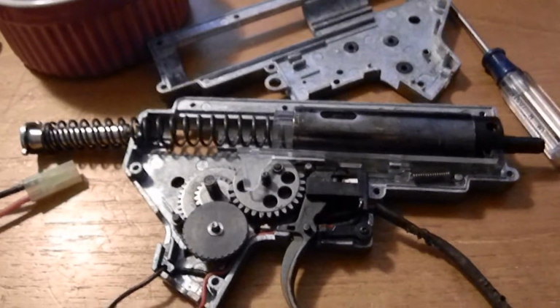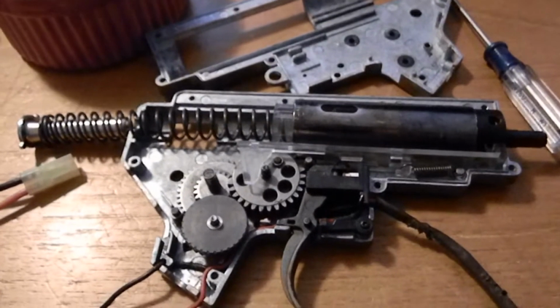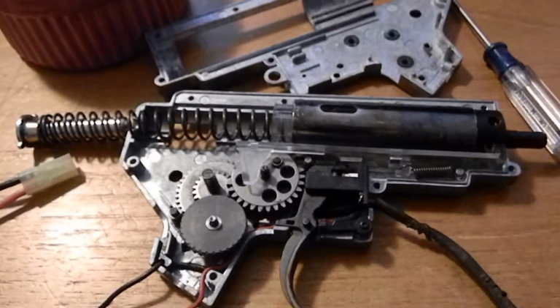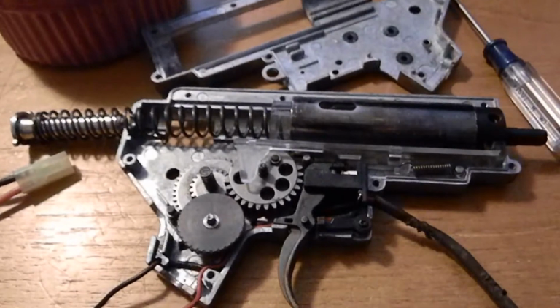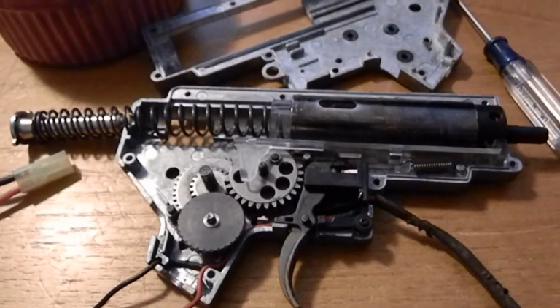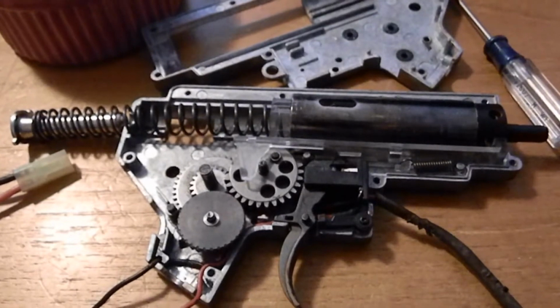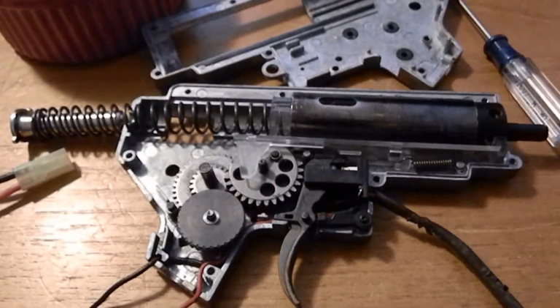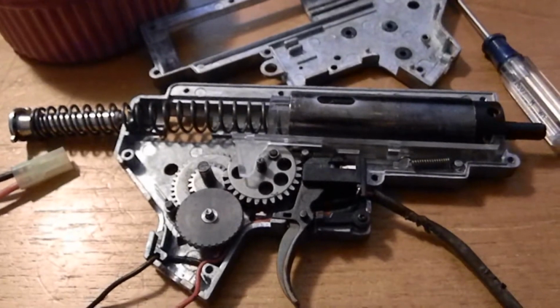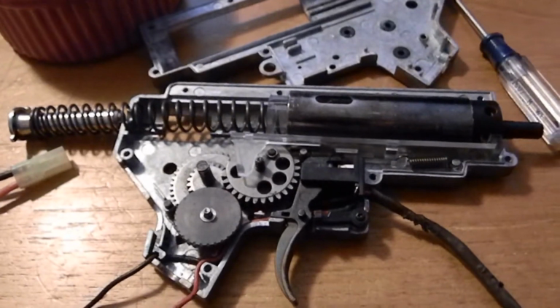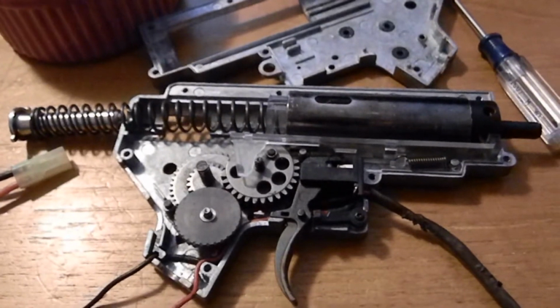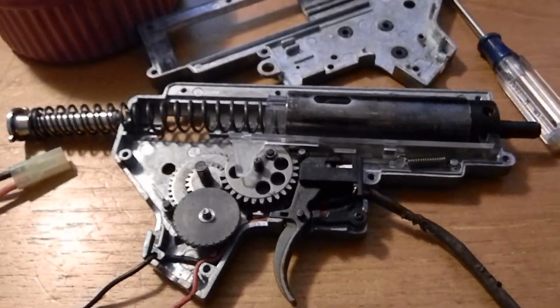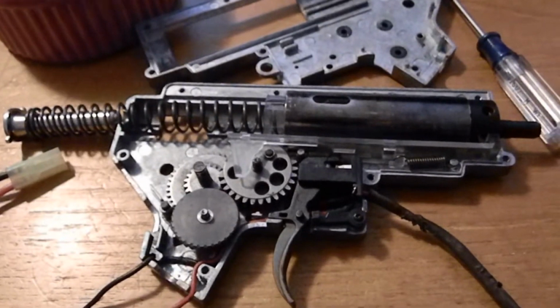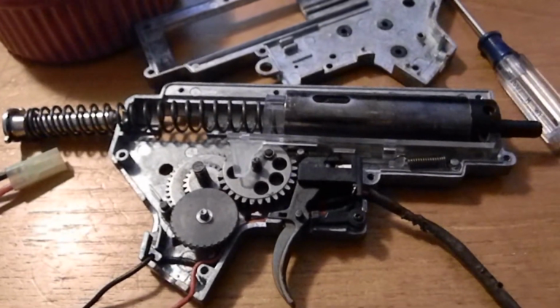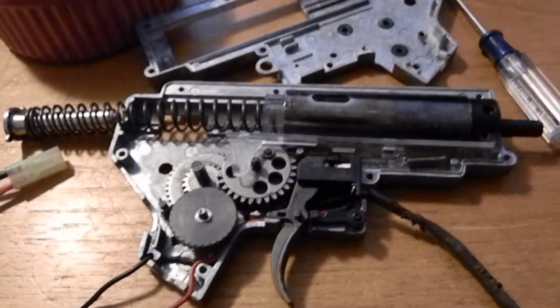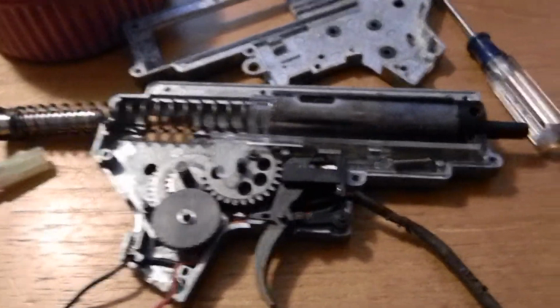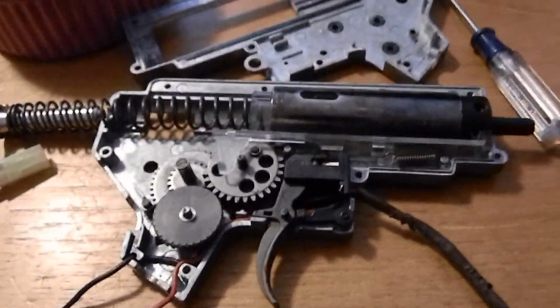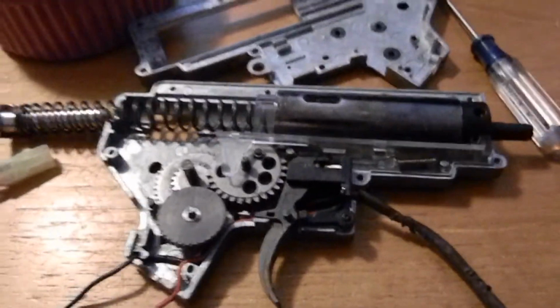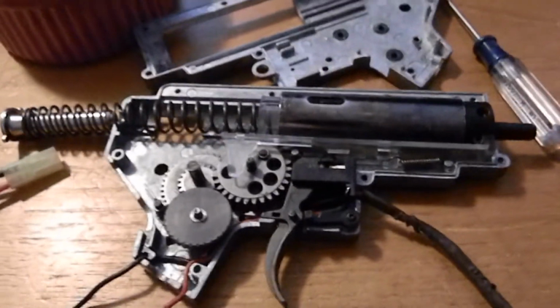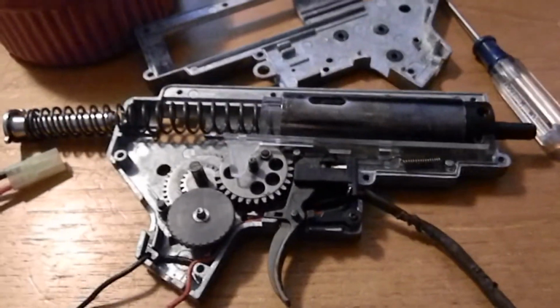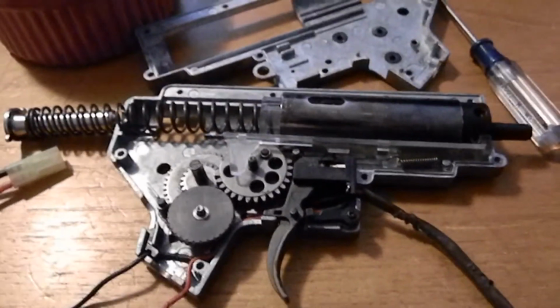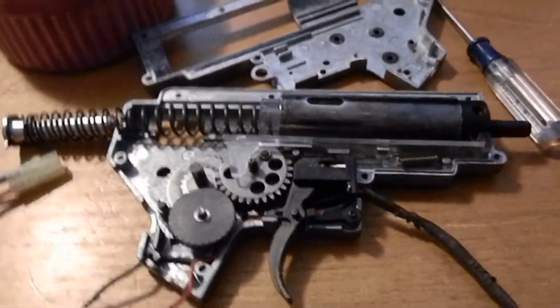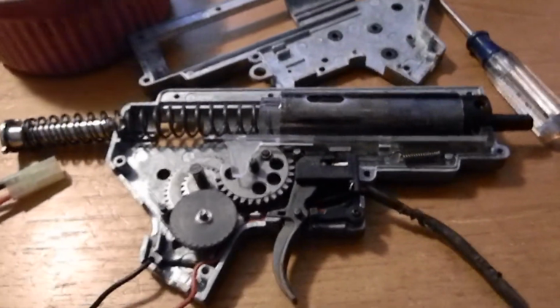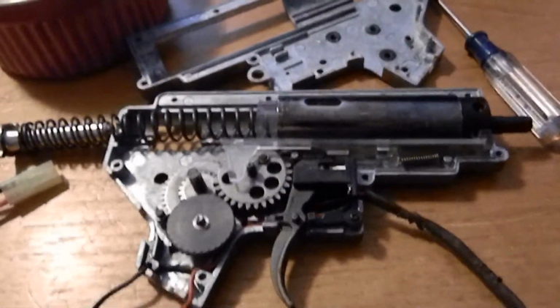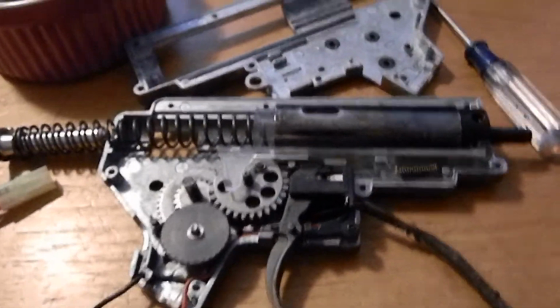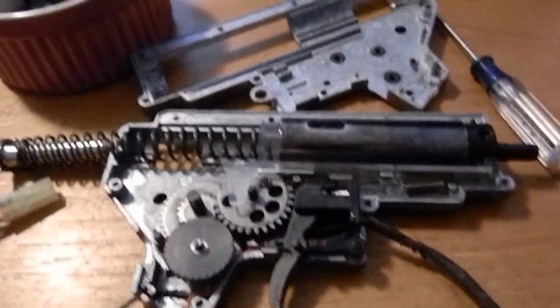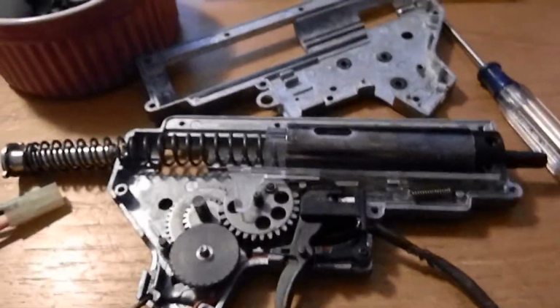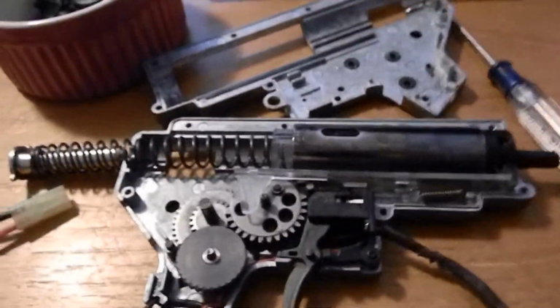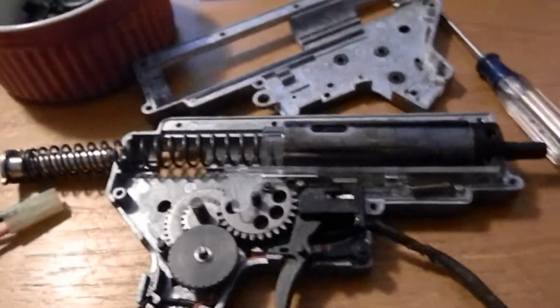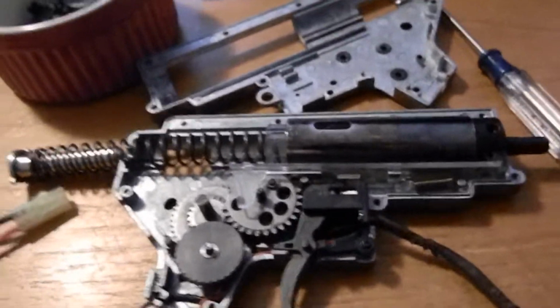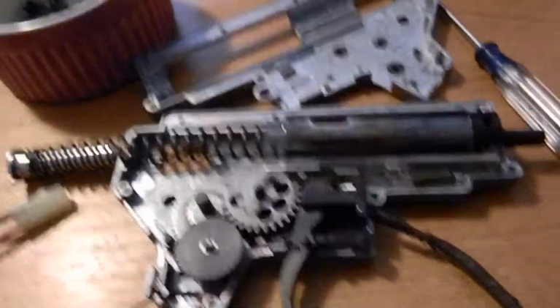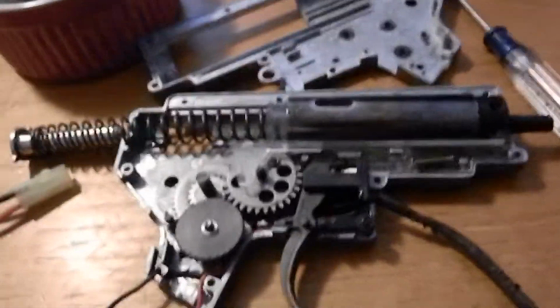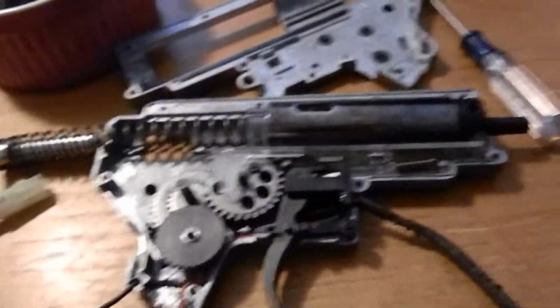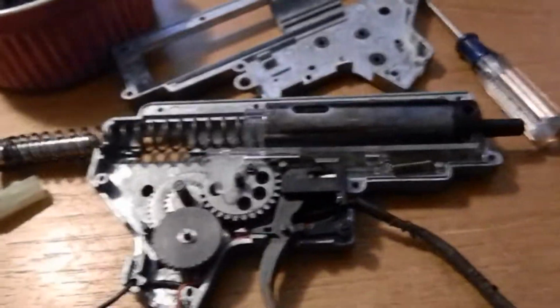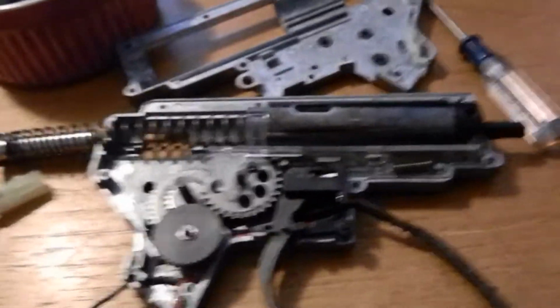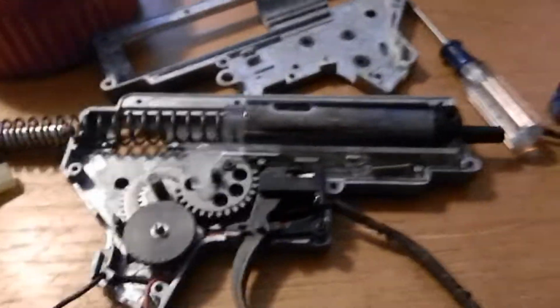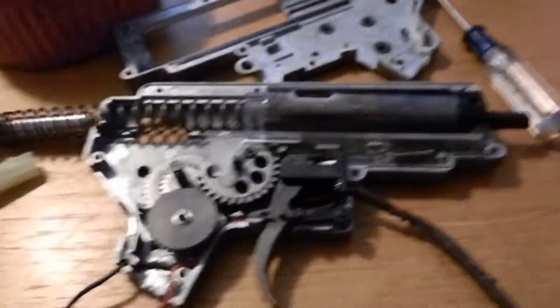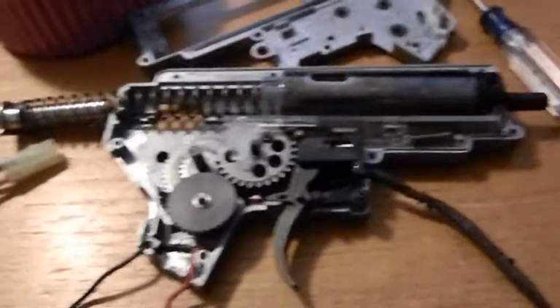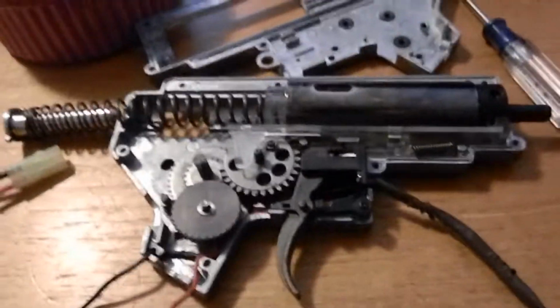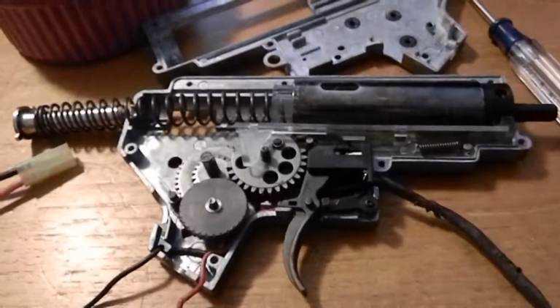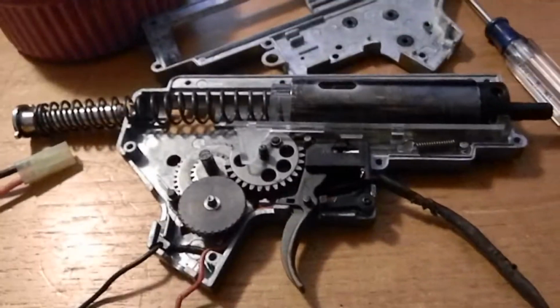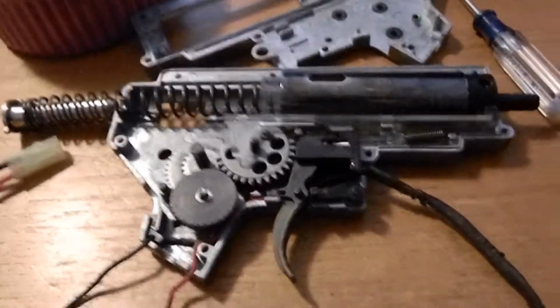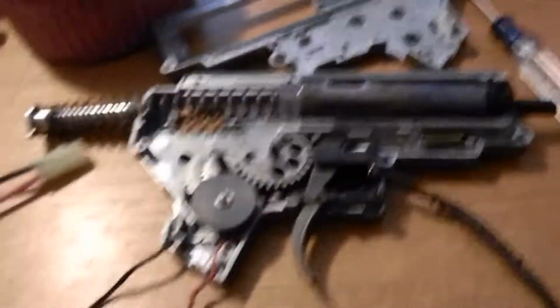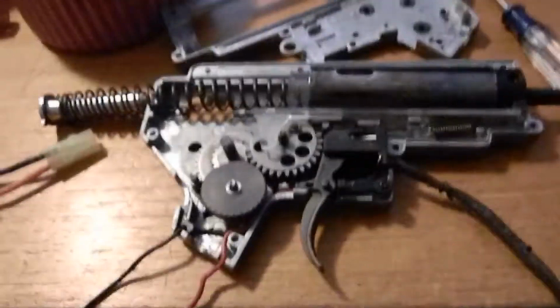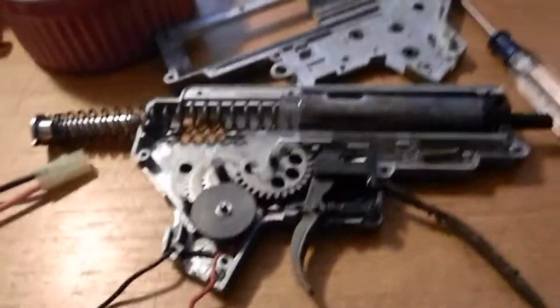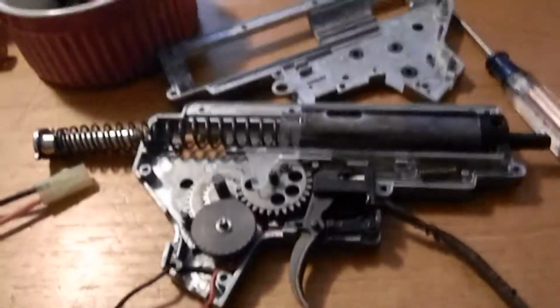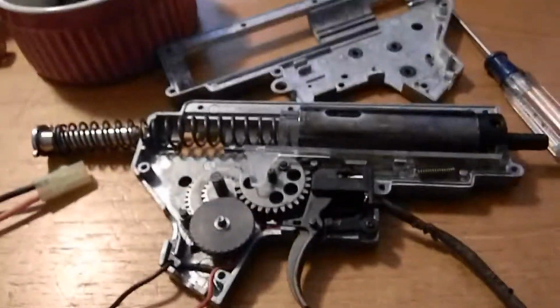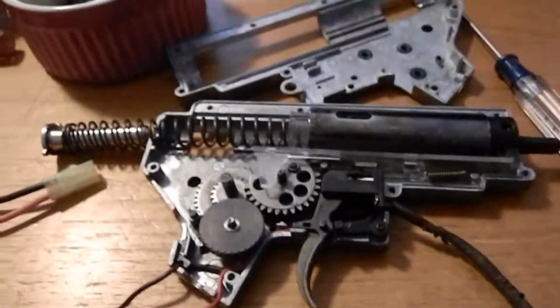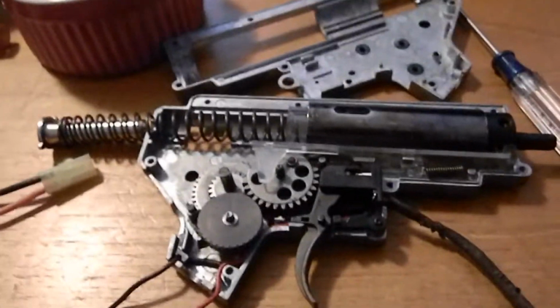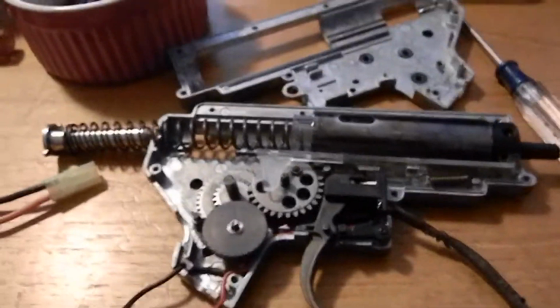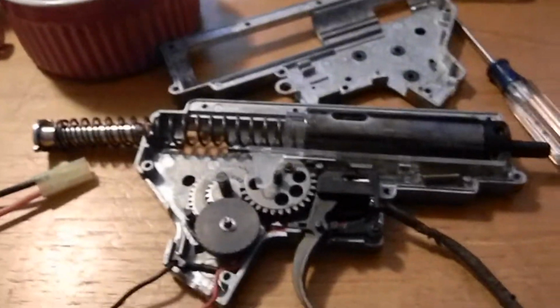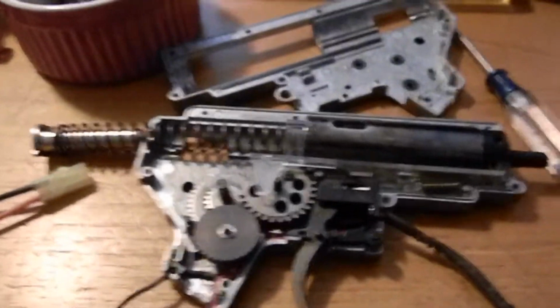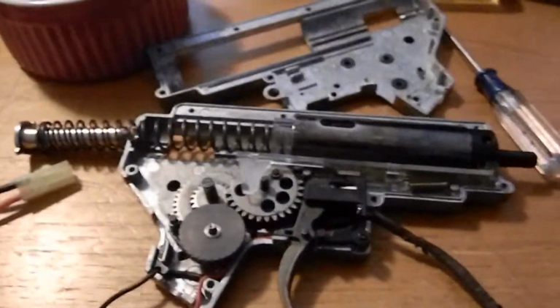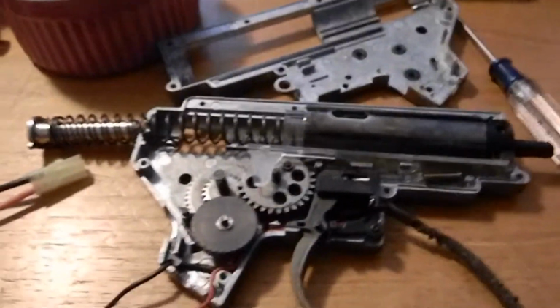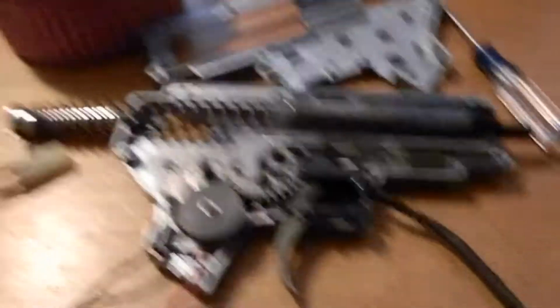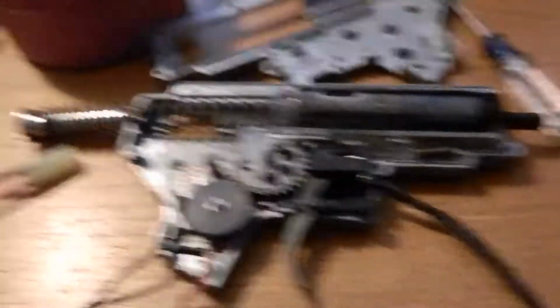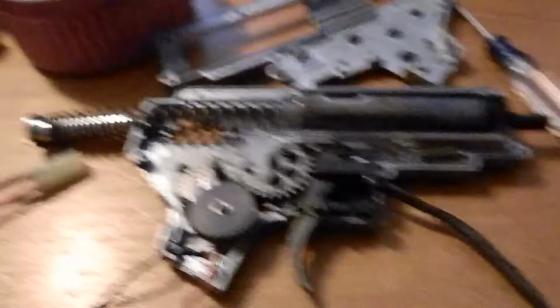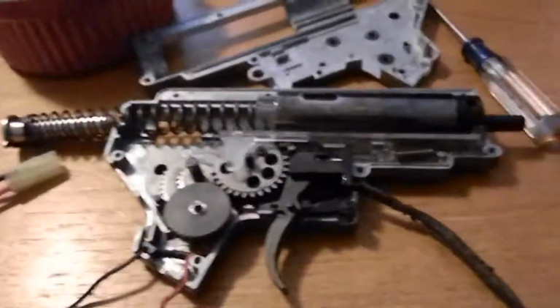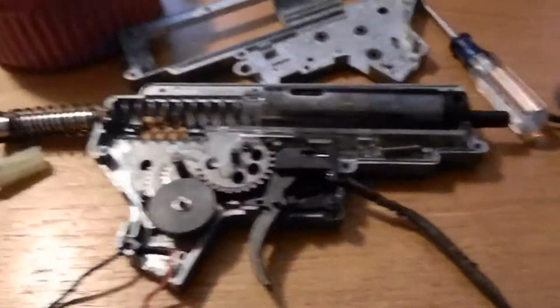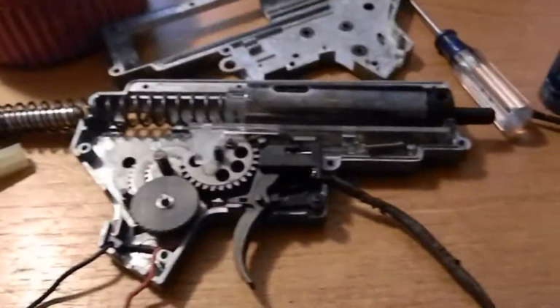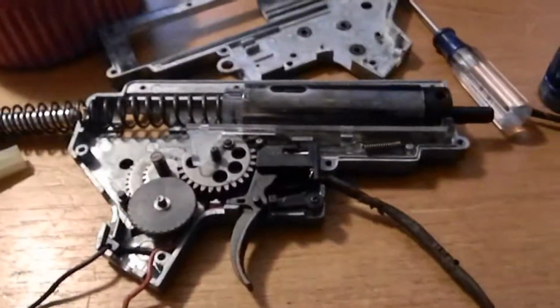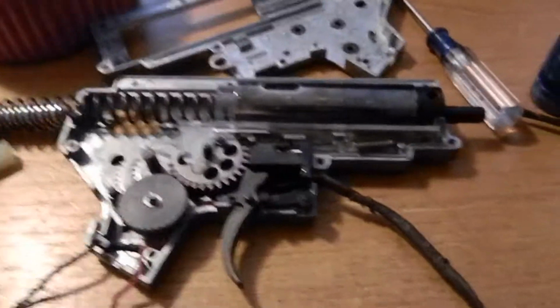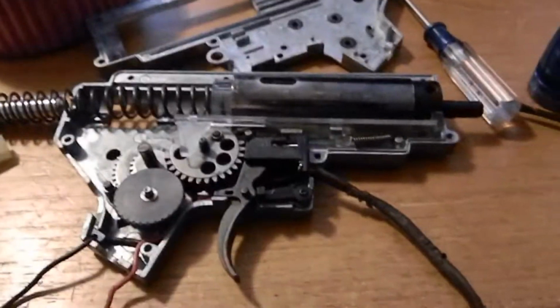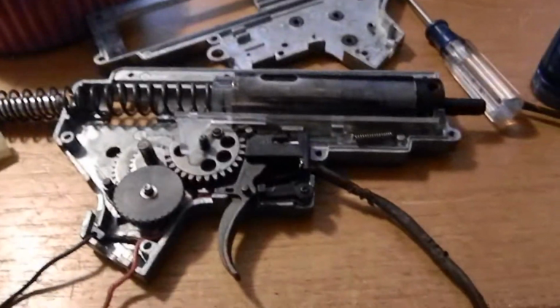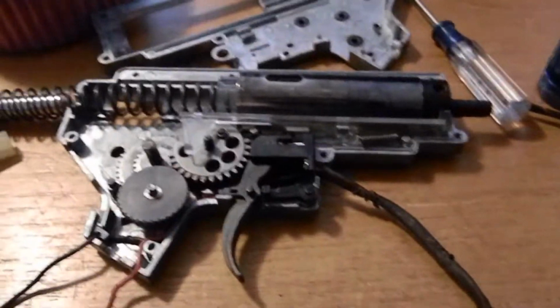Hey guys, Imp here. This is going to be a video on how your airsoft gun actually works.